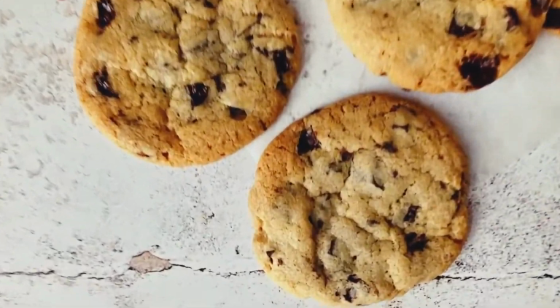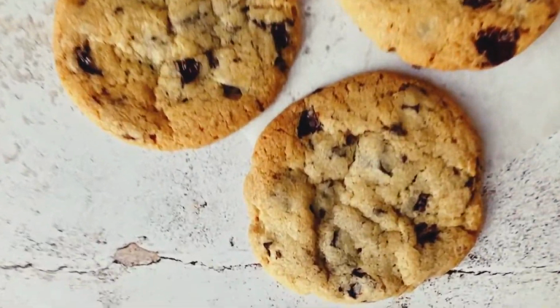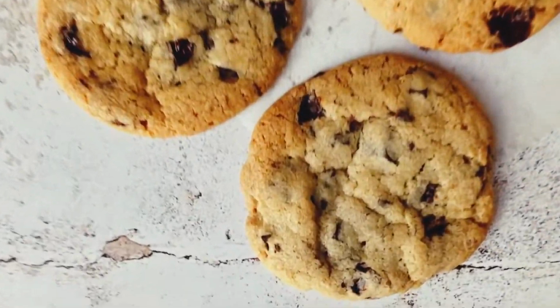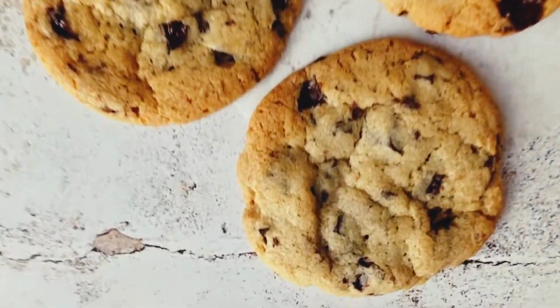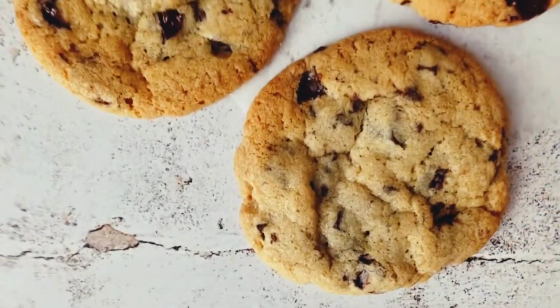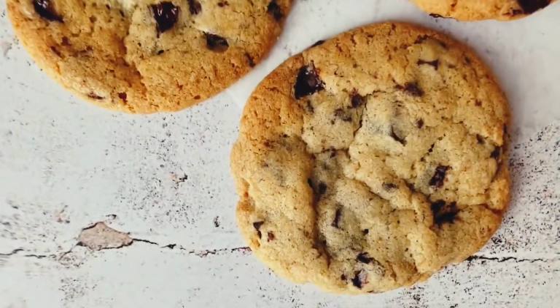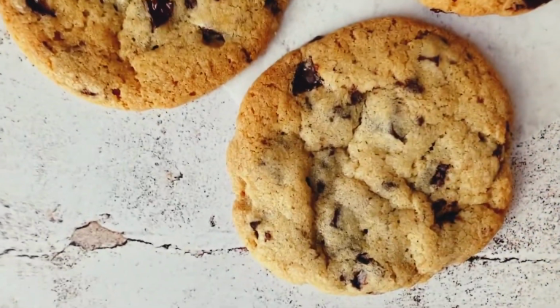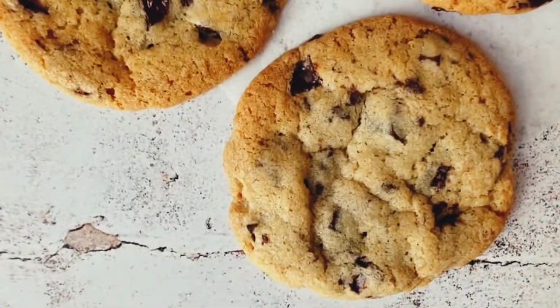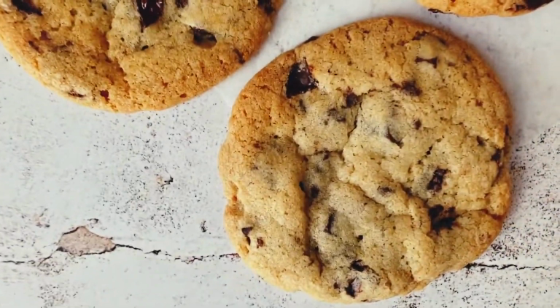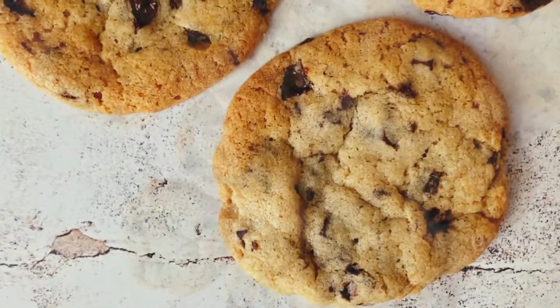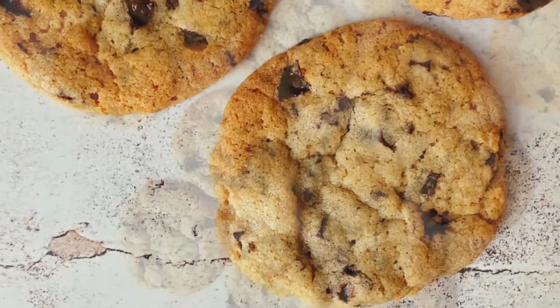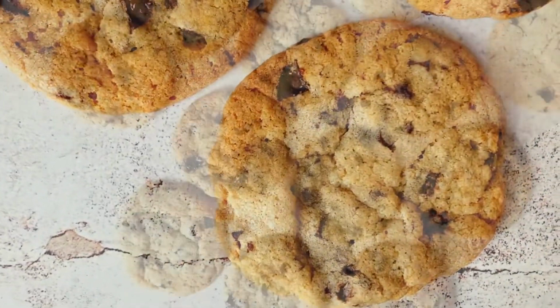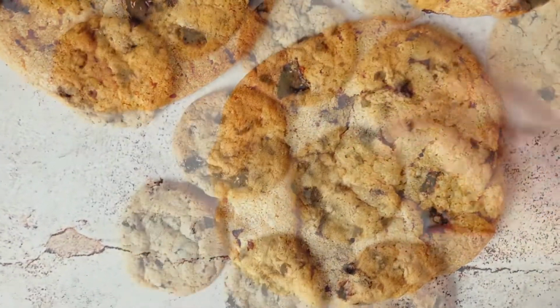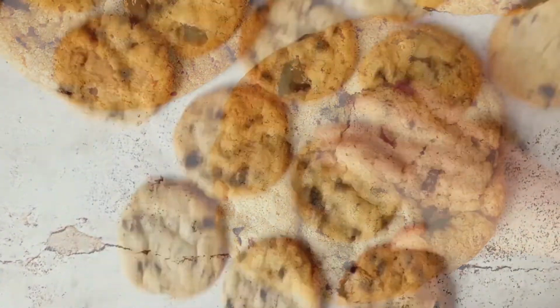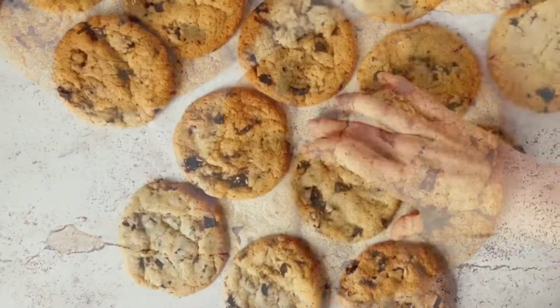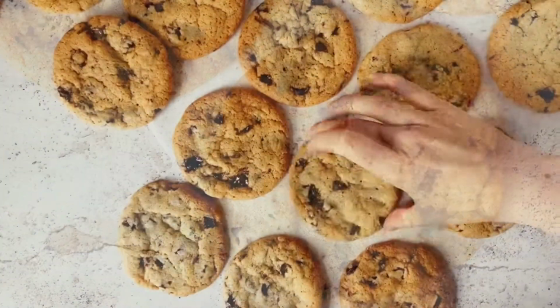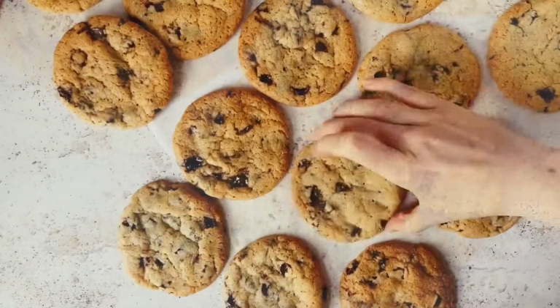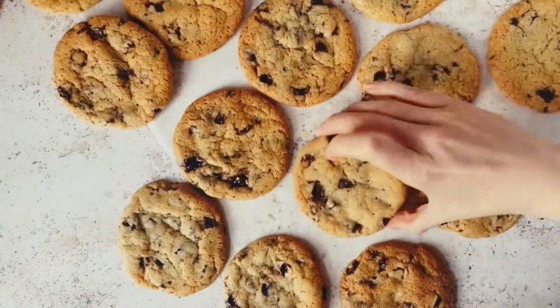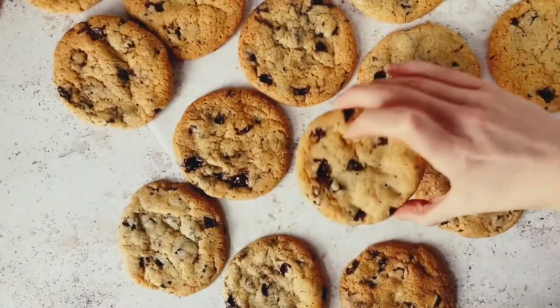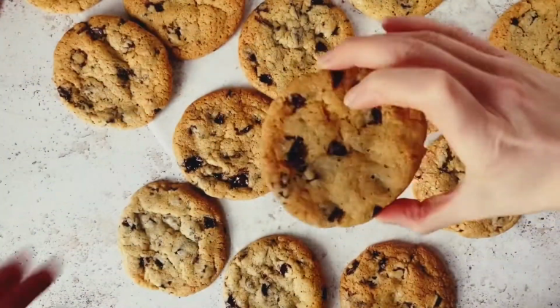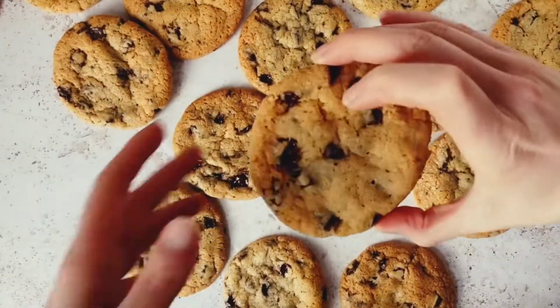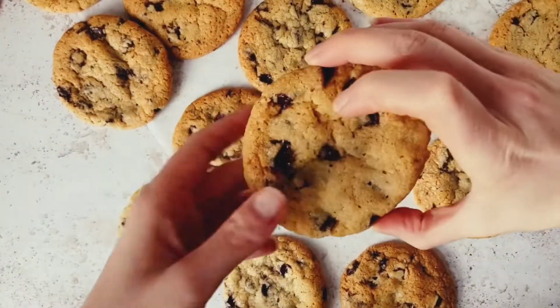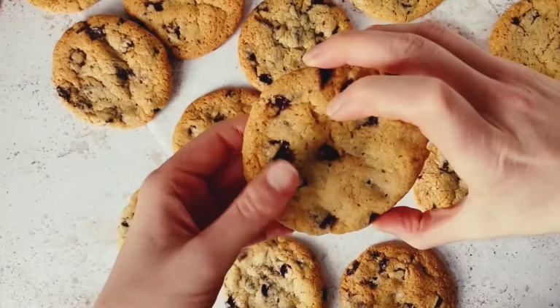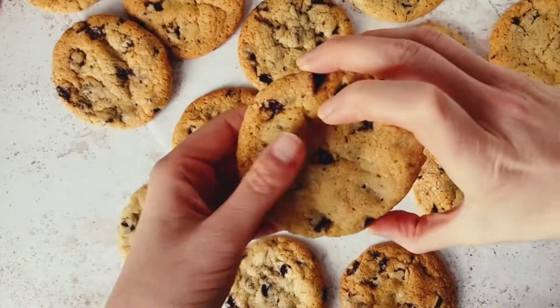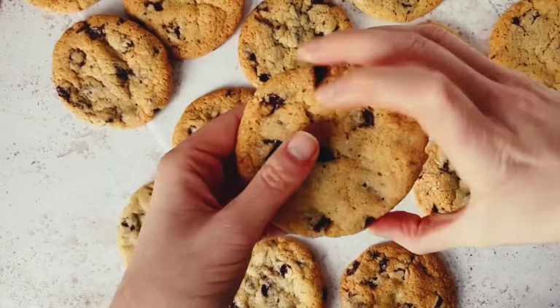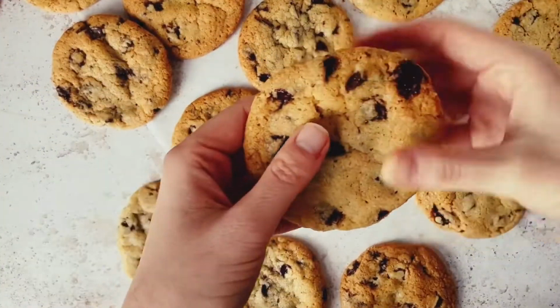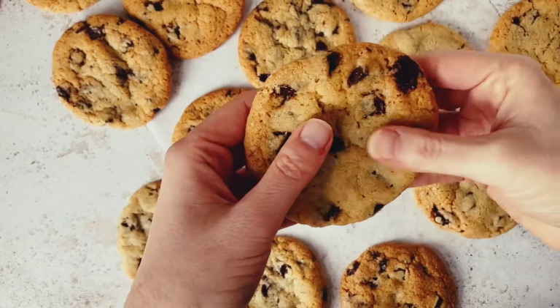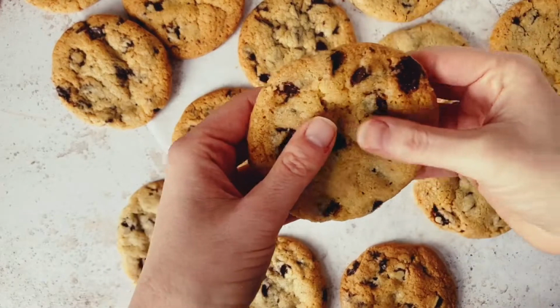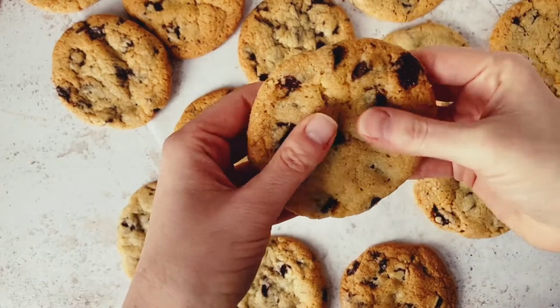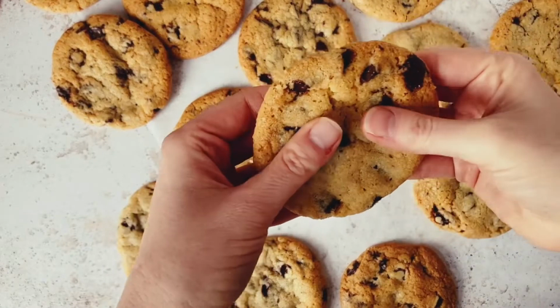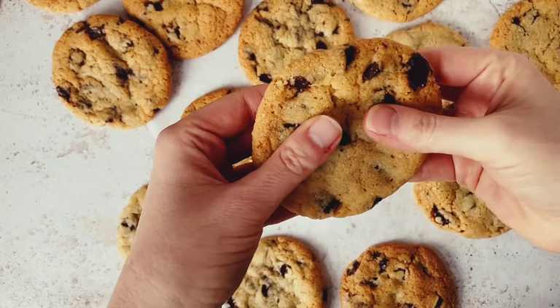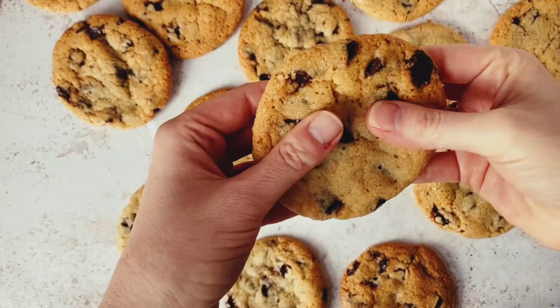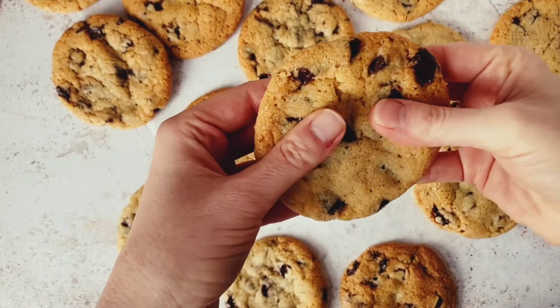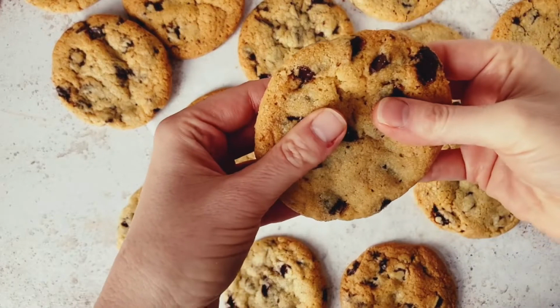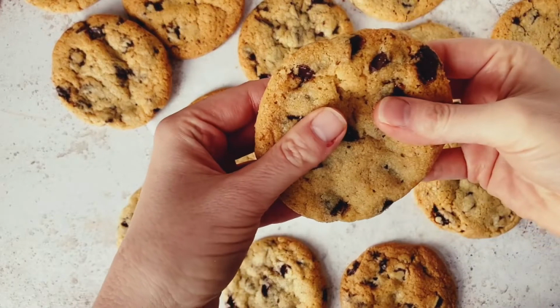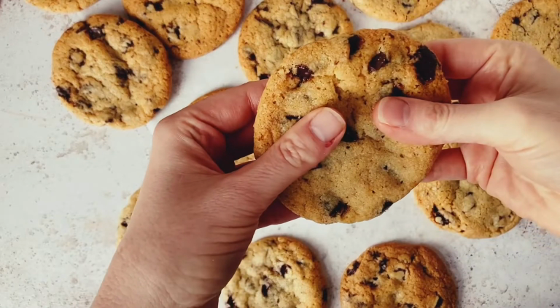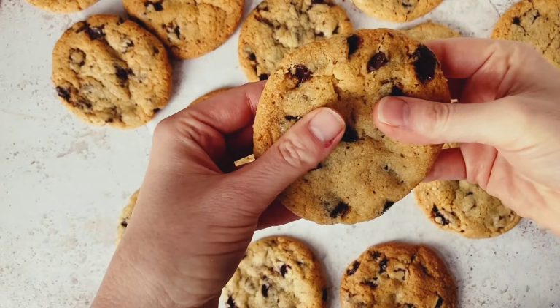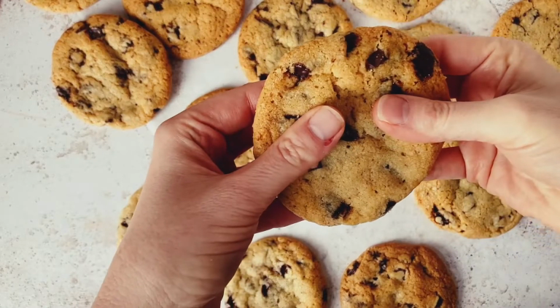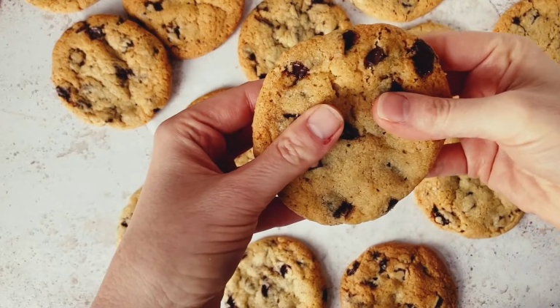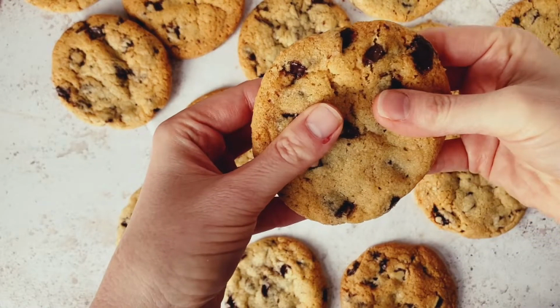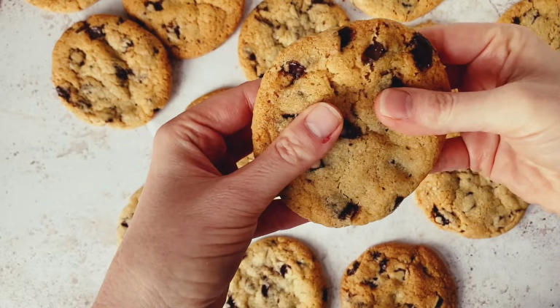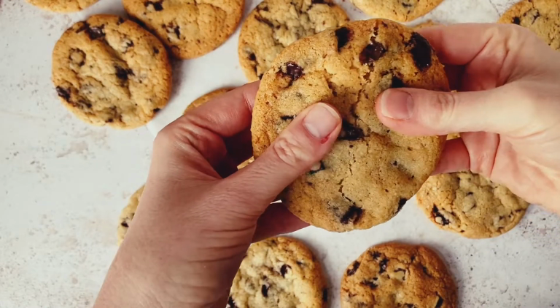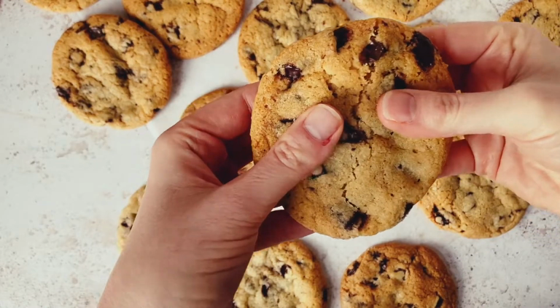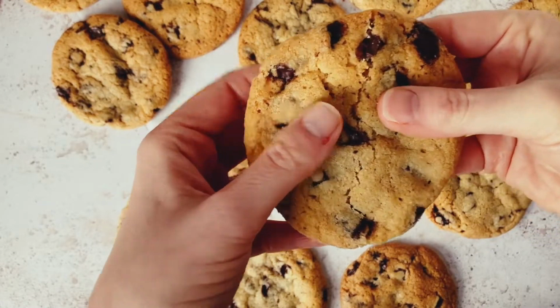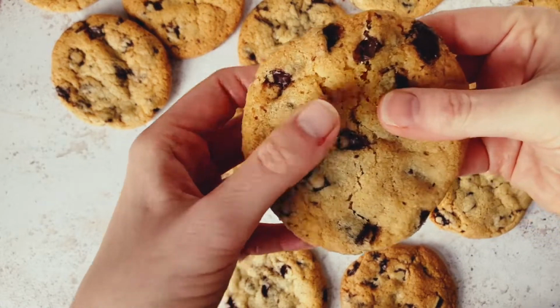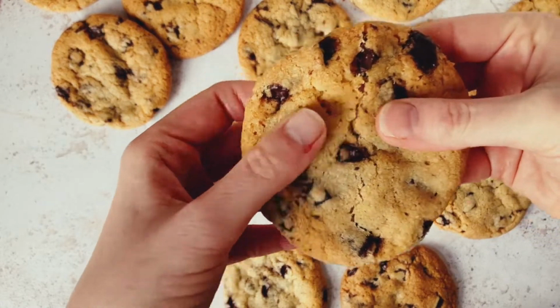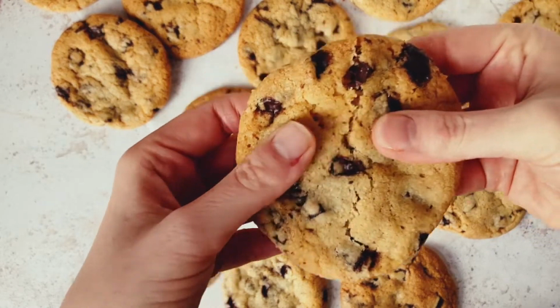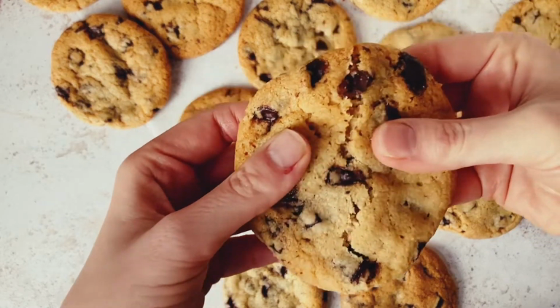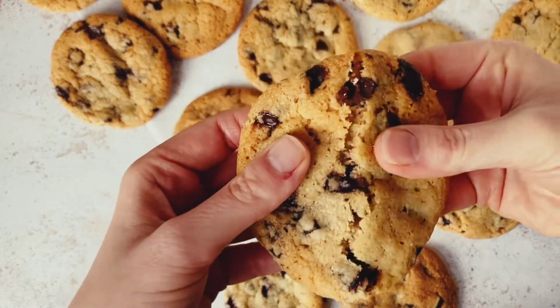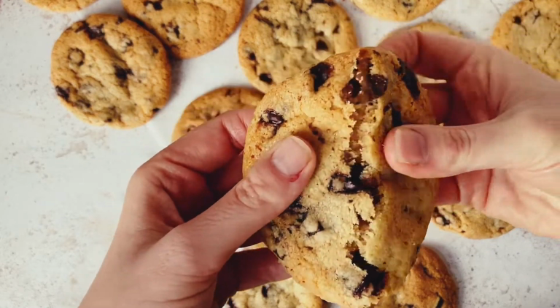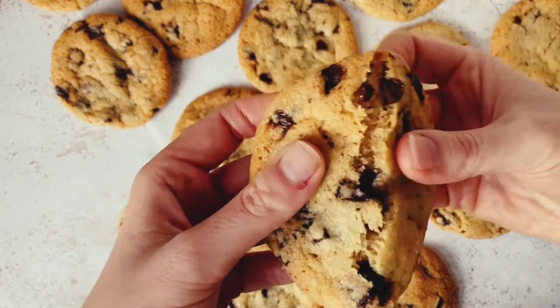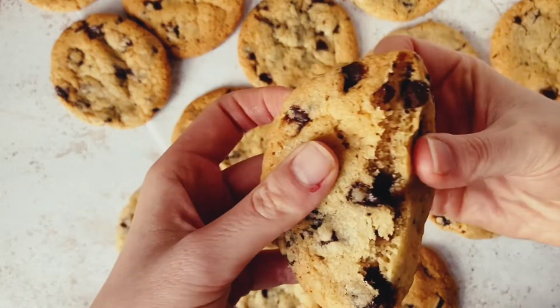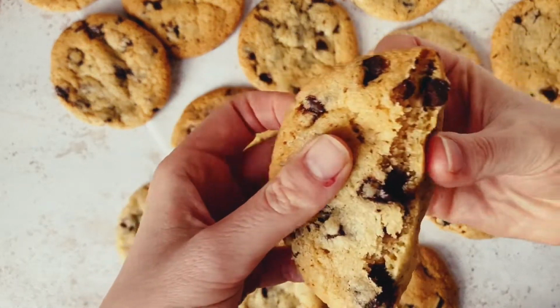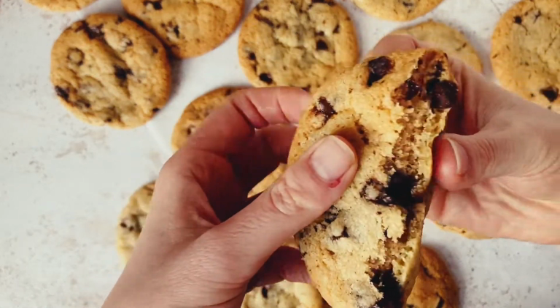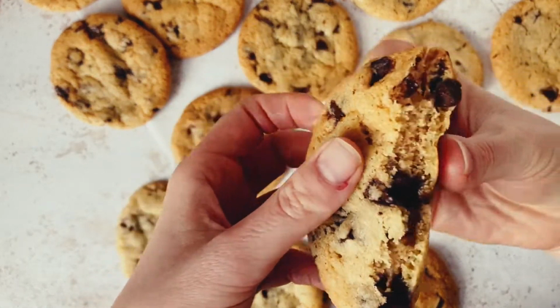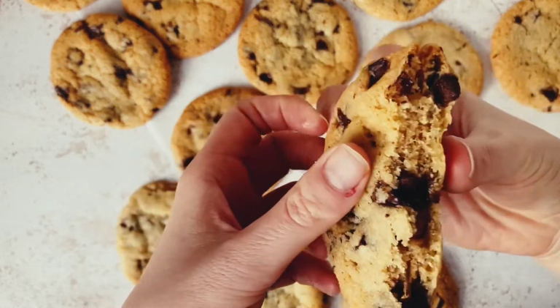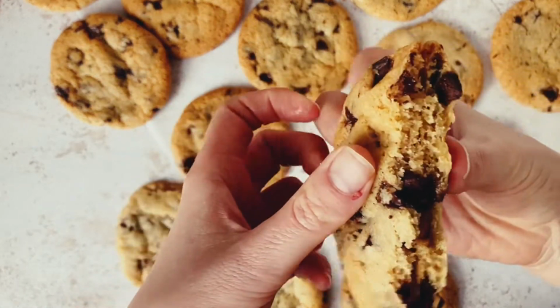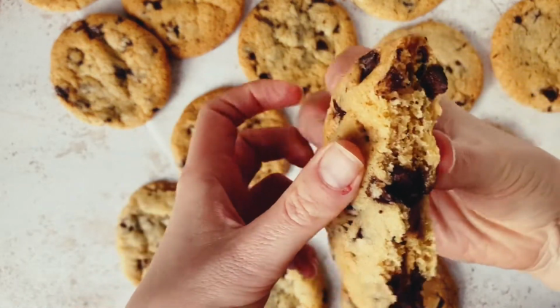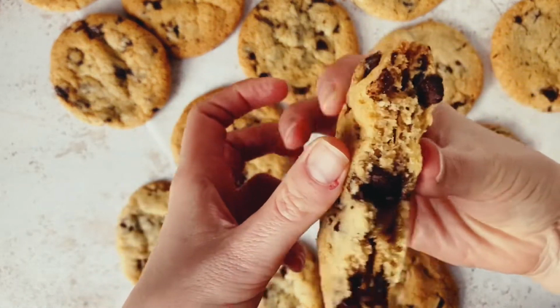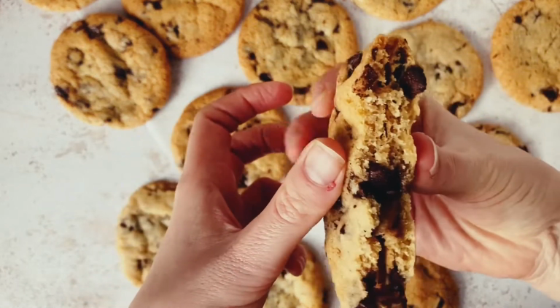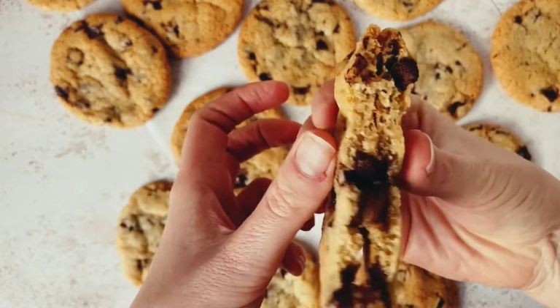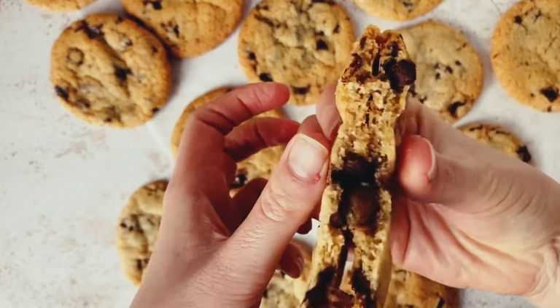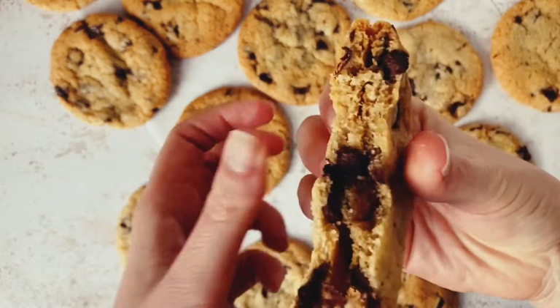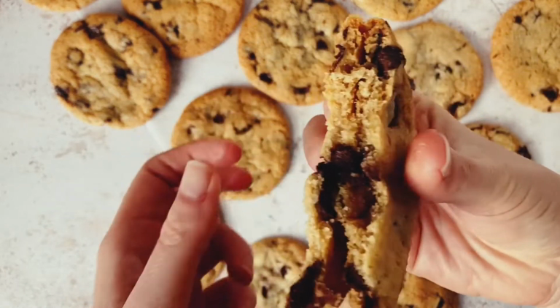Truly do enjoy these with a glass of milk, friends. I really hope you love your cookies.